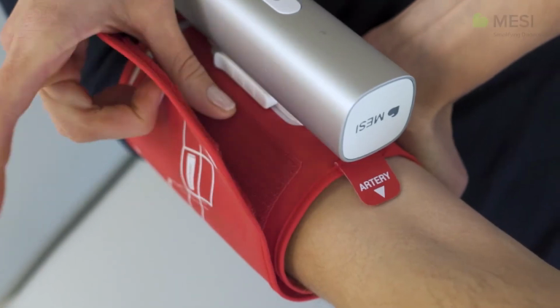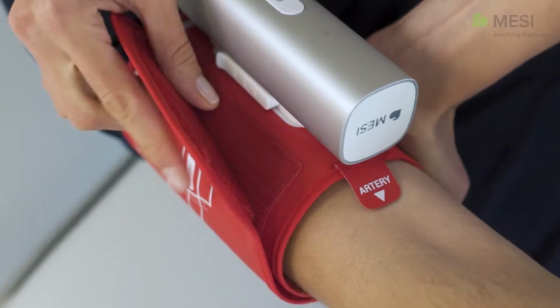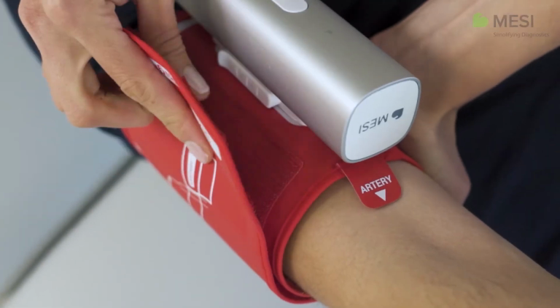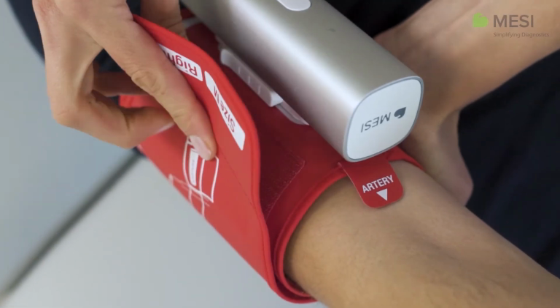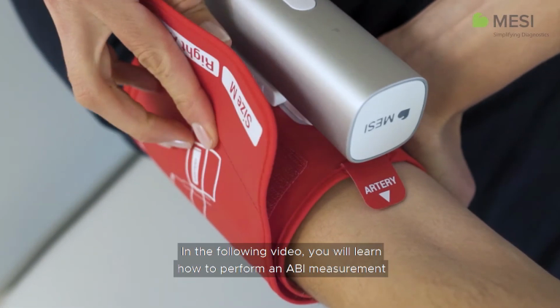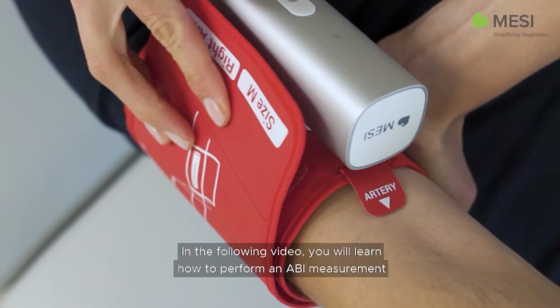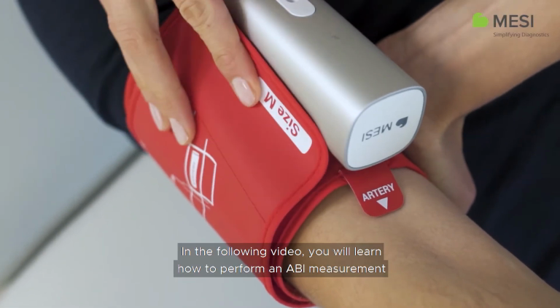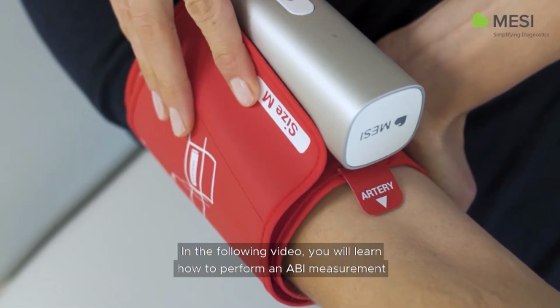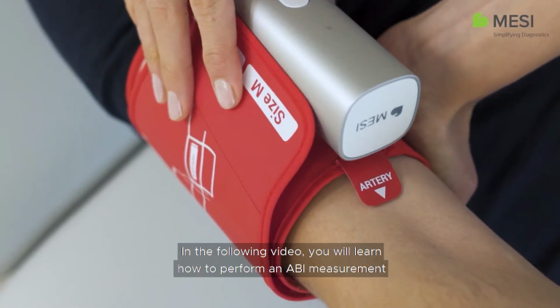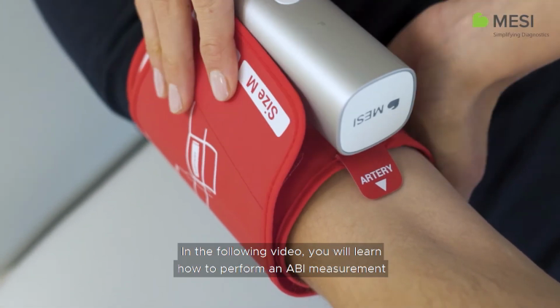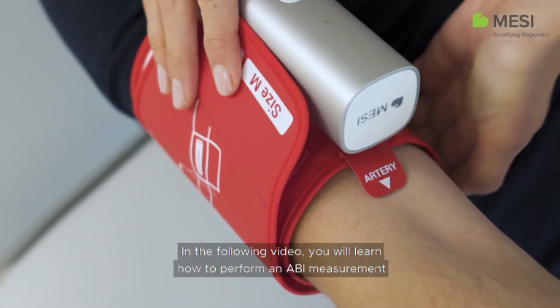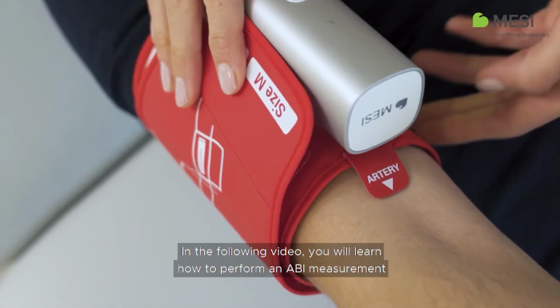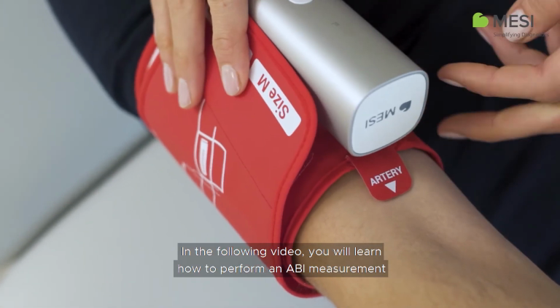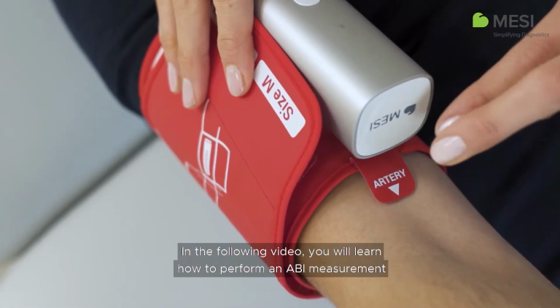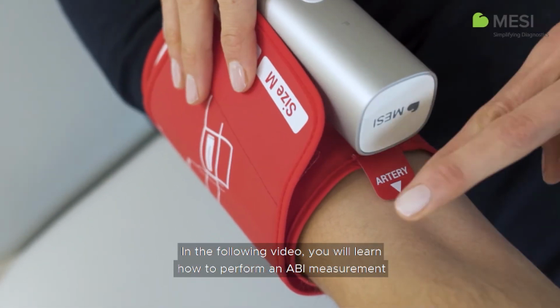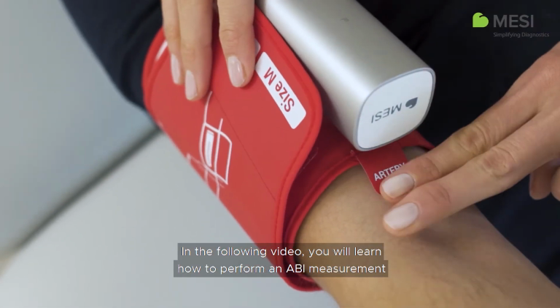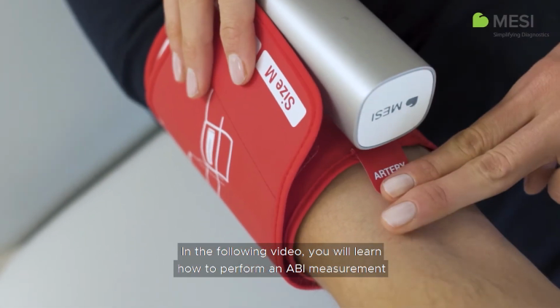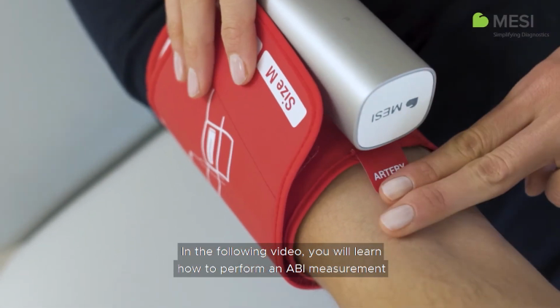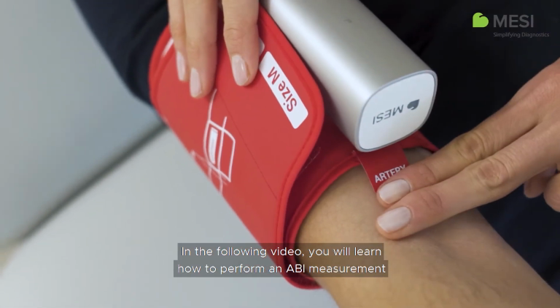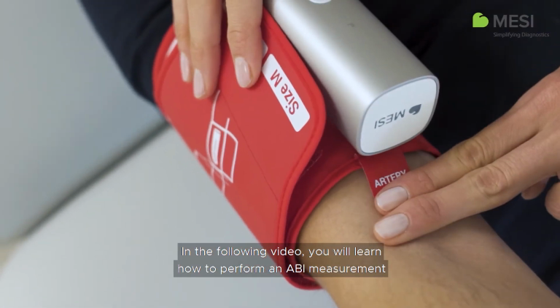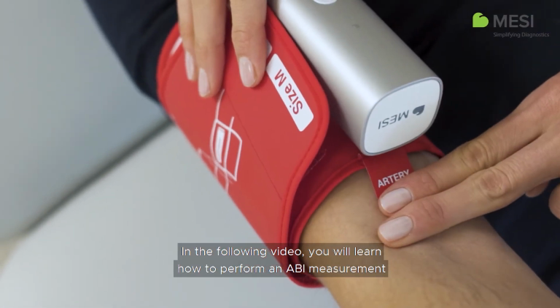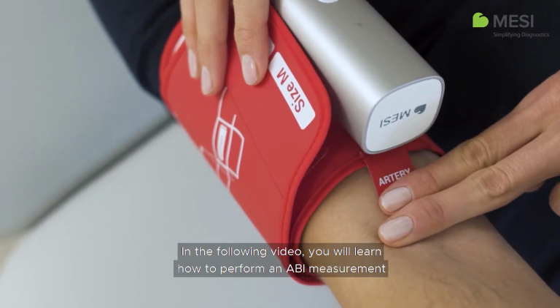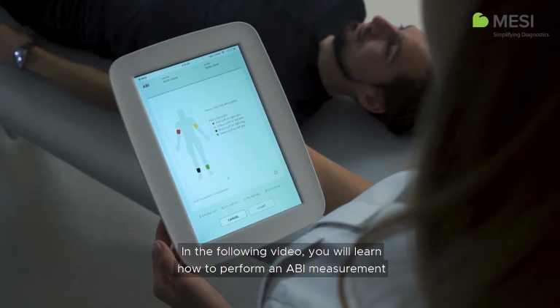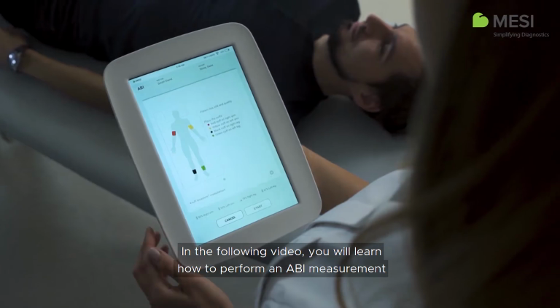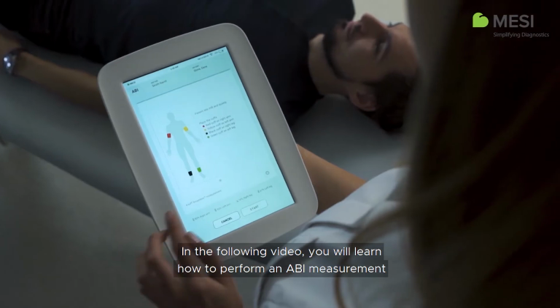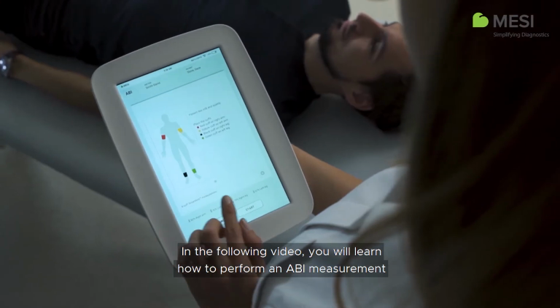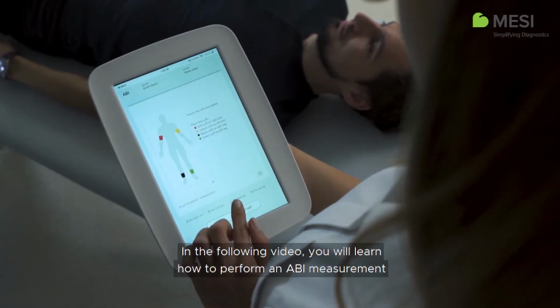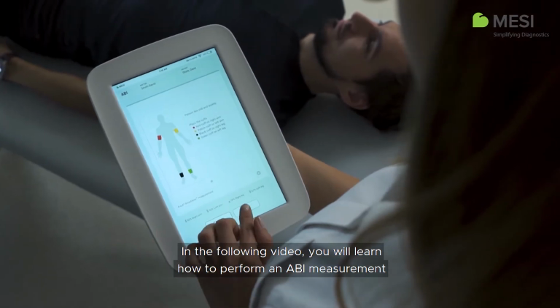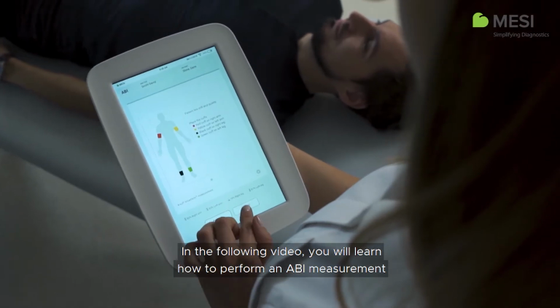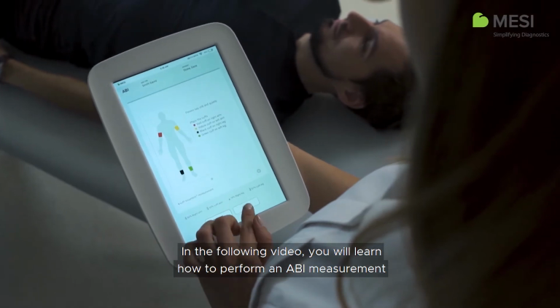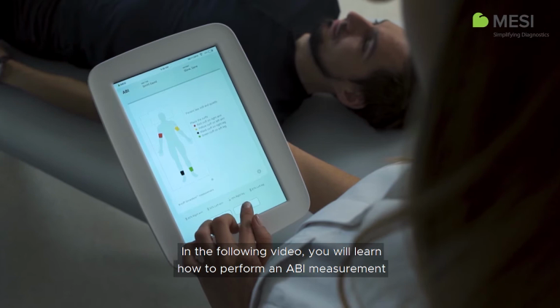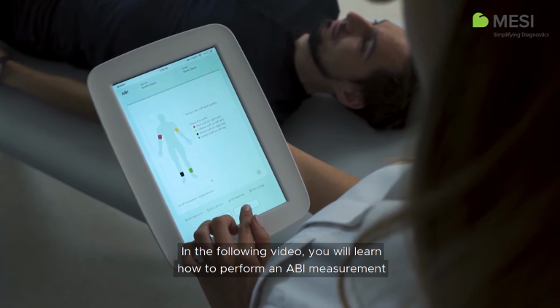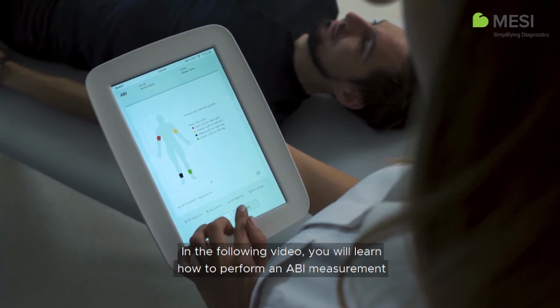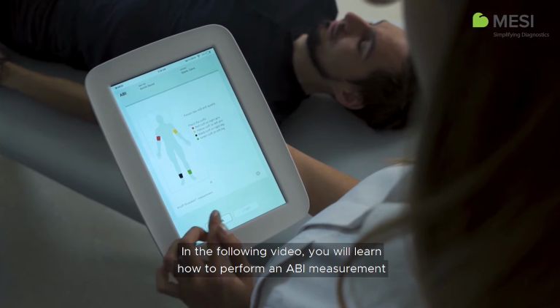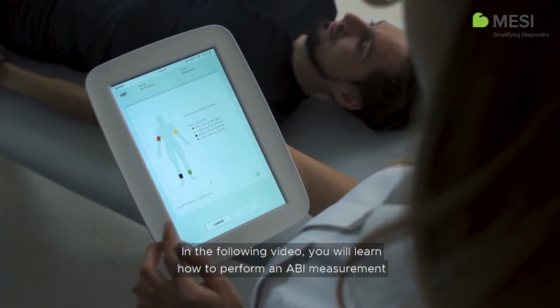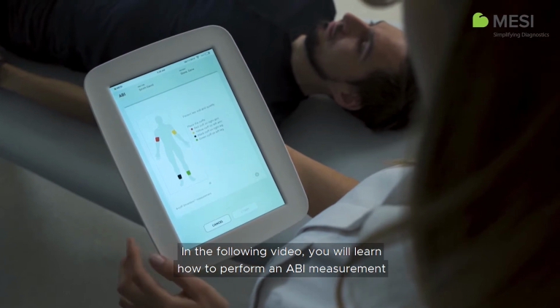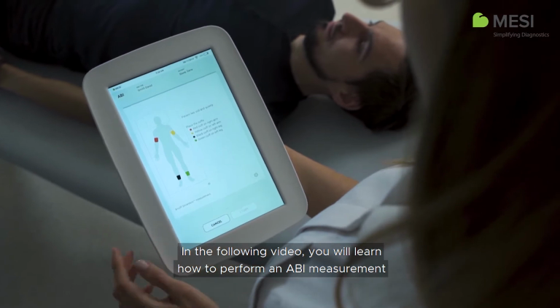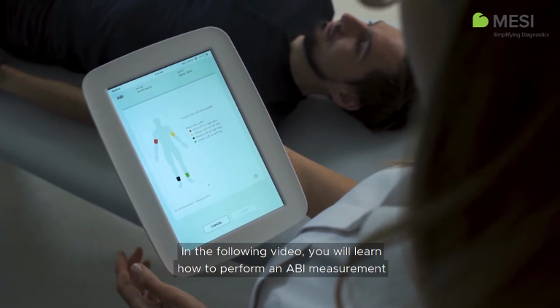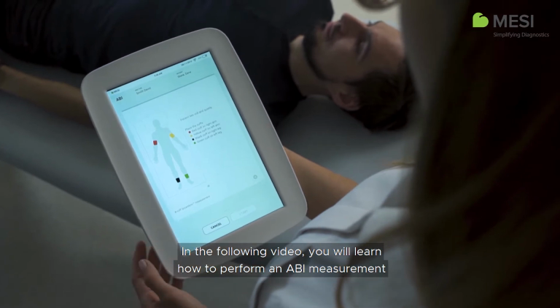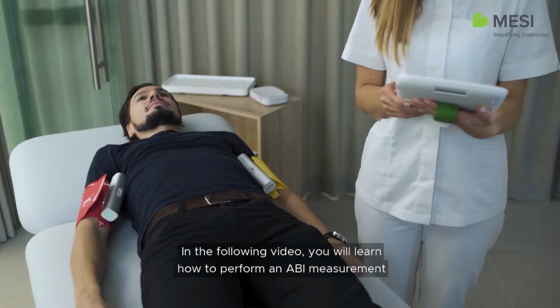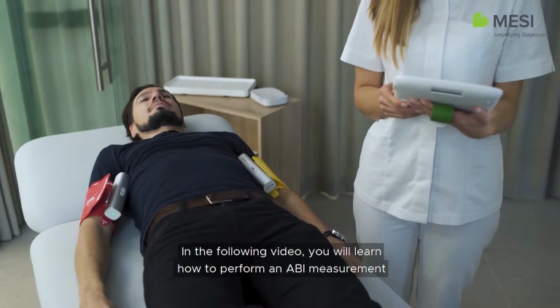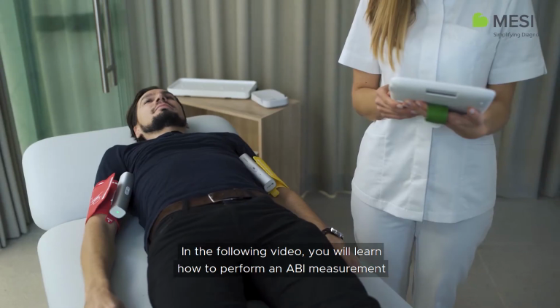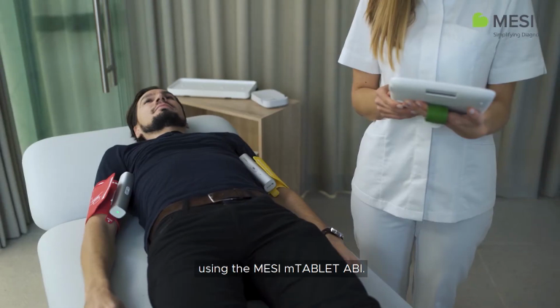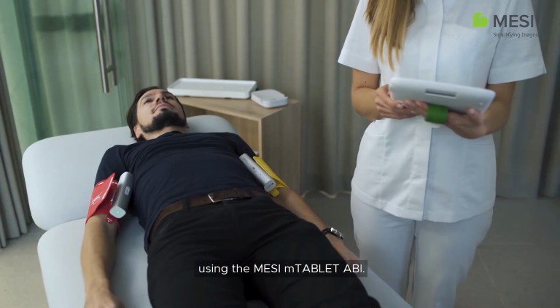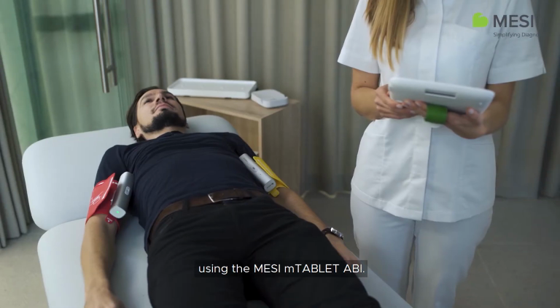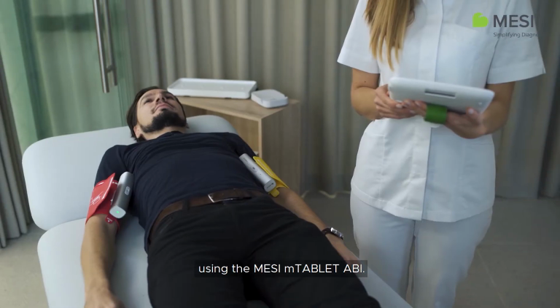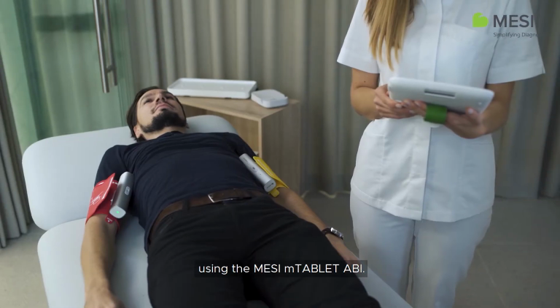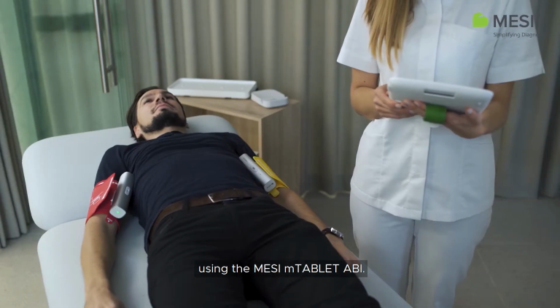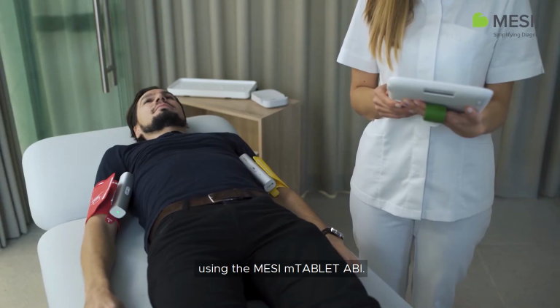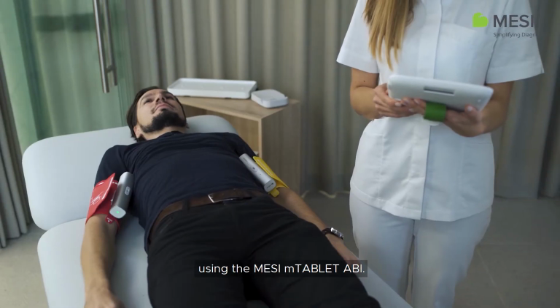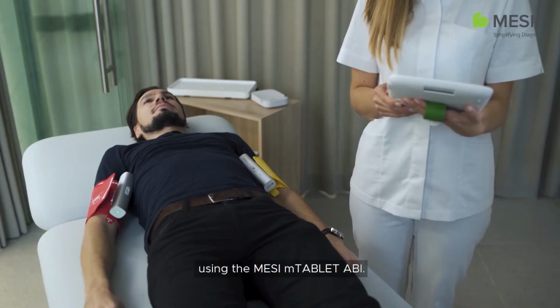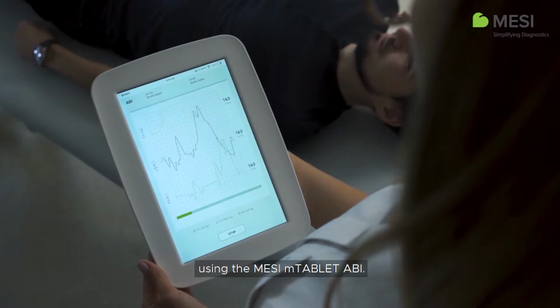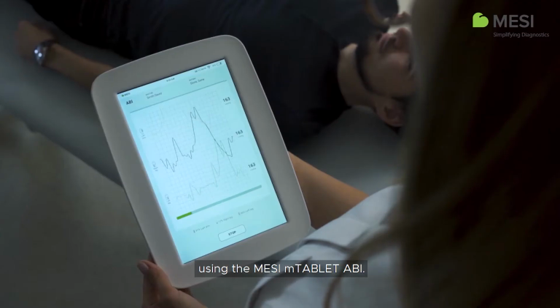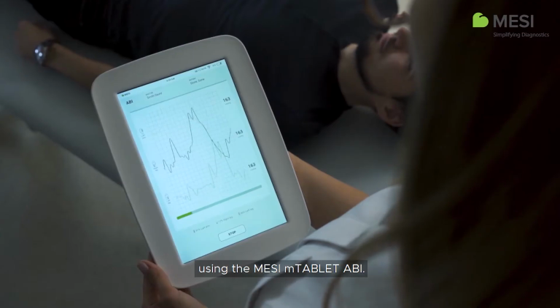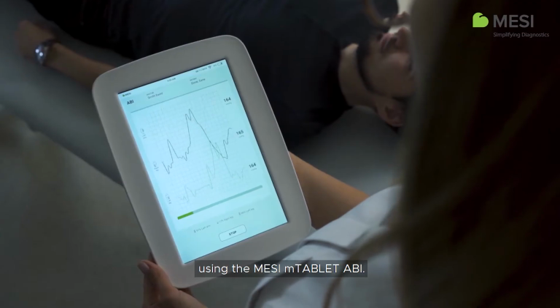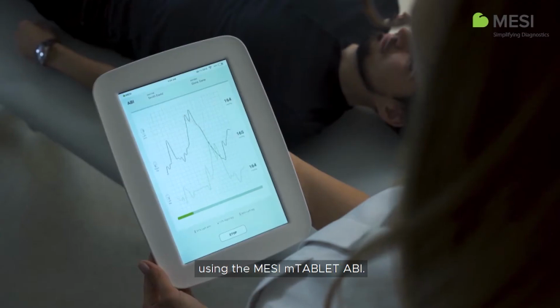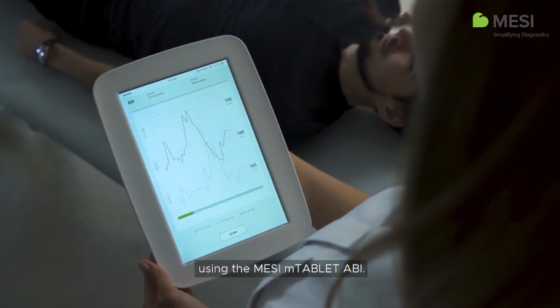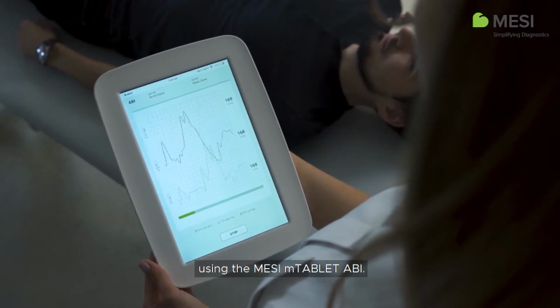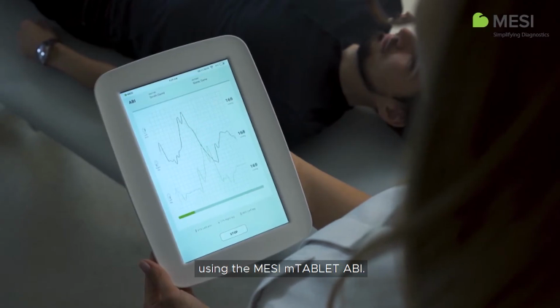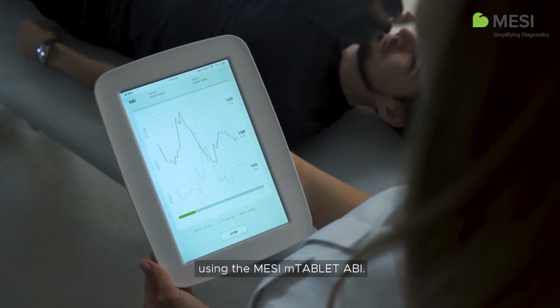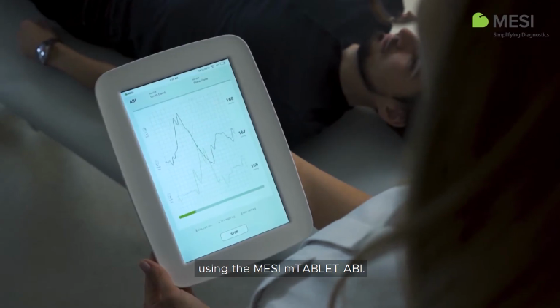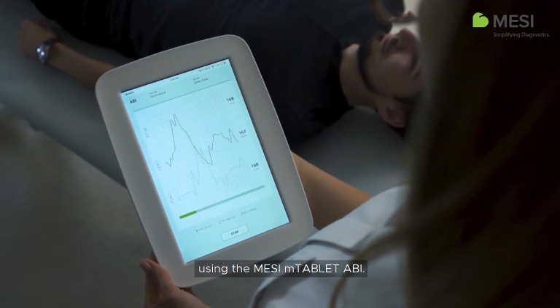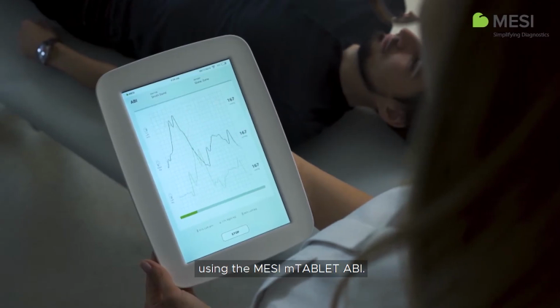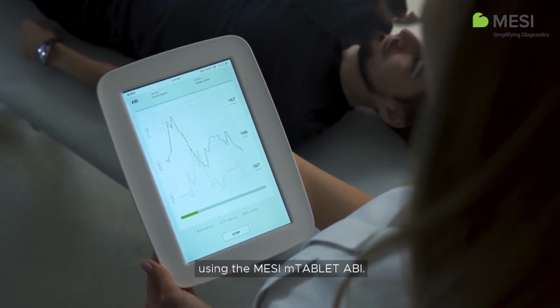In the following video, you will learn how to perform an ABI measurement using the Macy M-Tablet ABI.